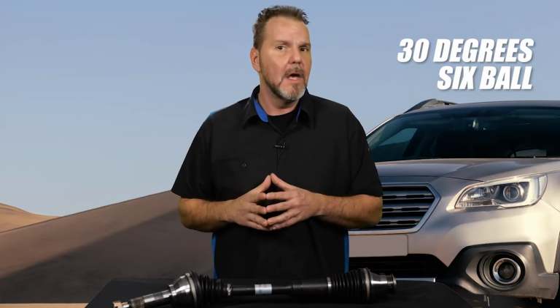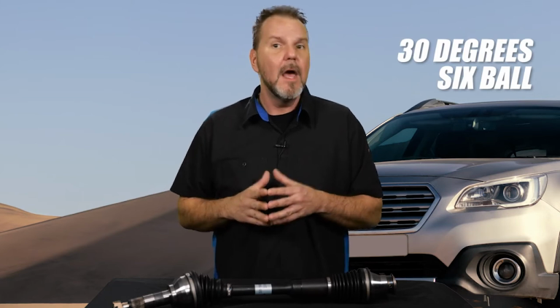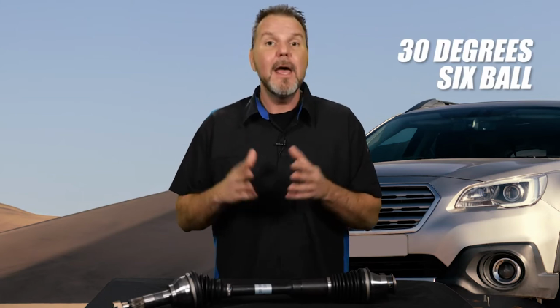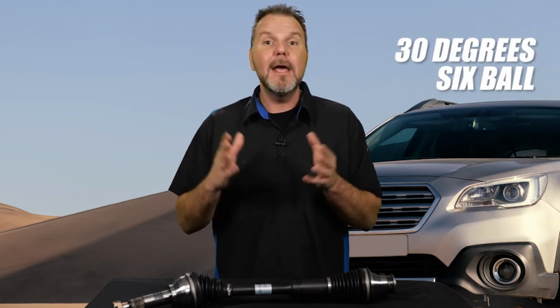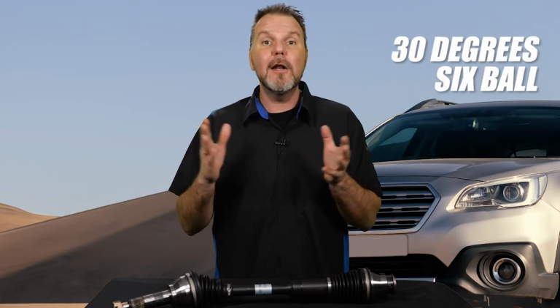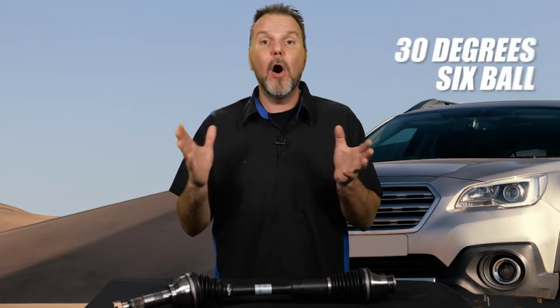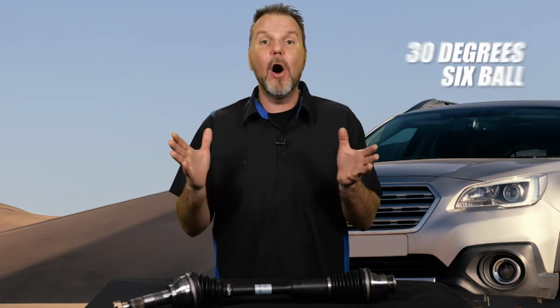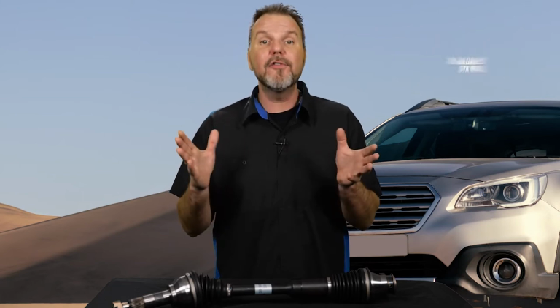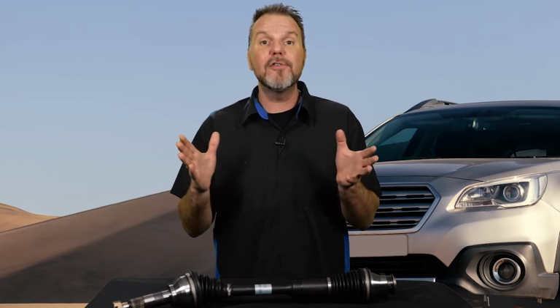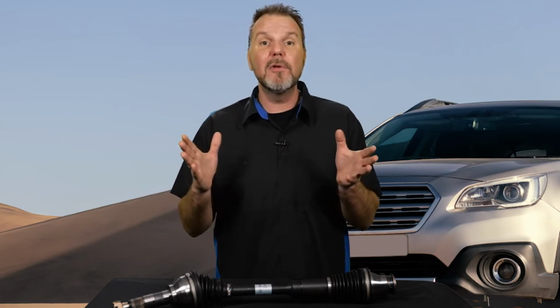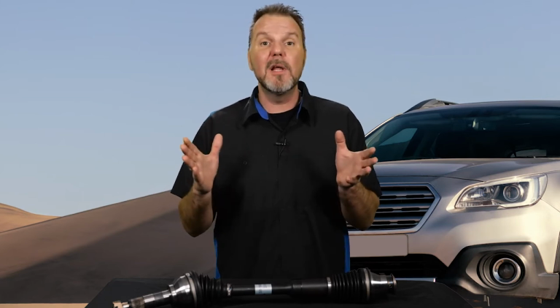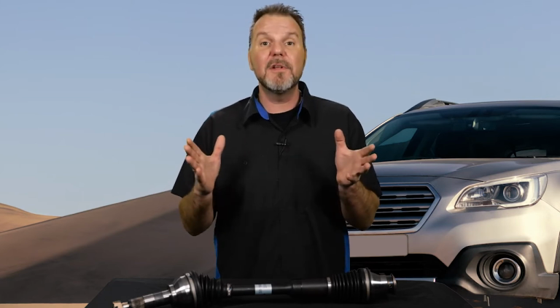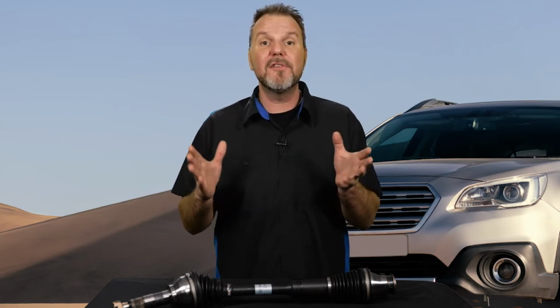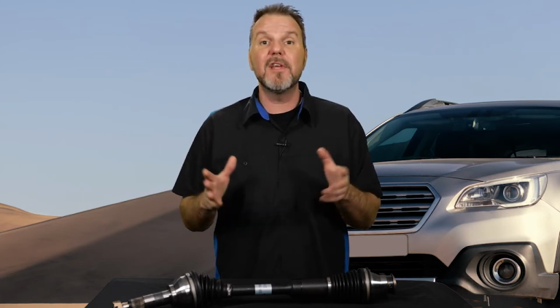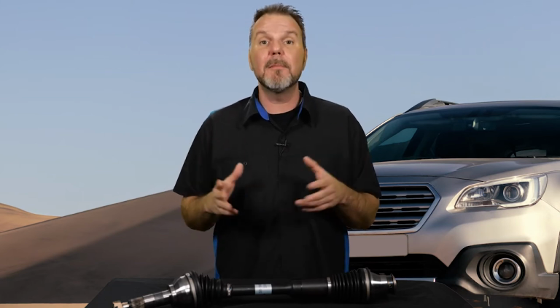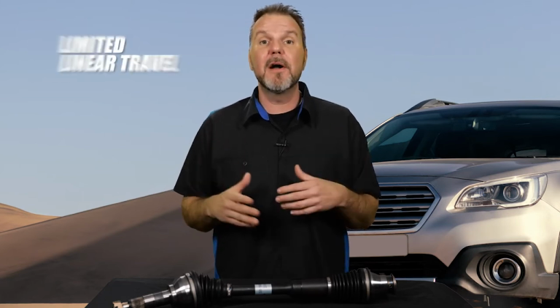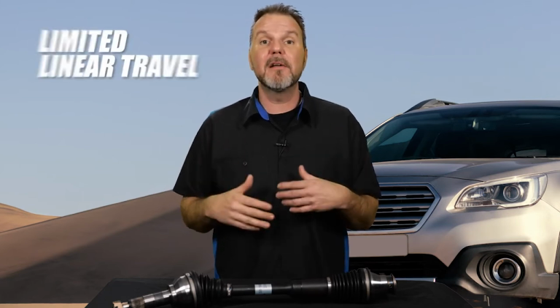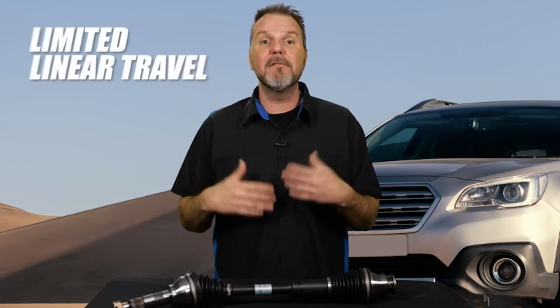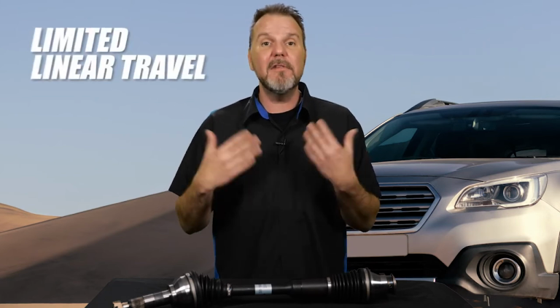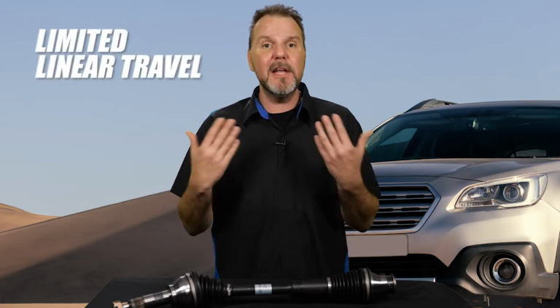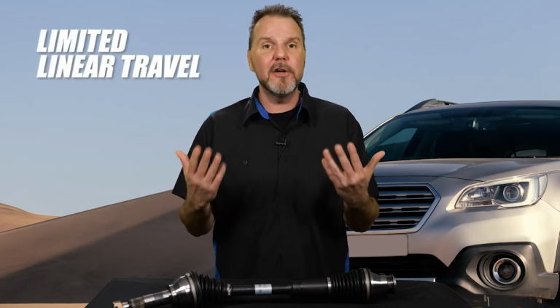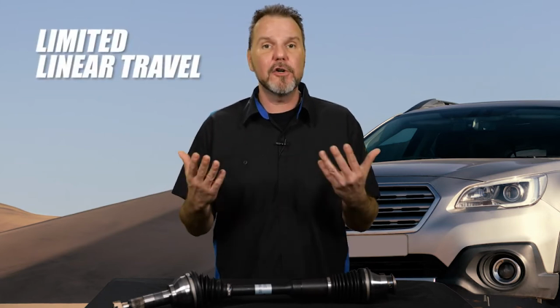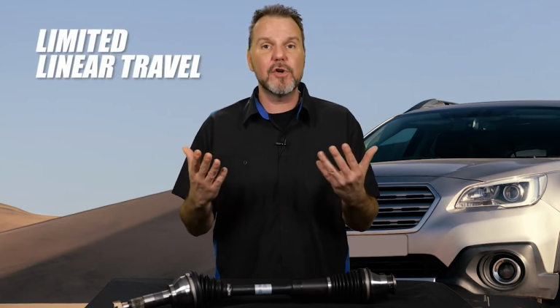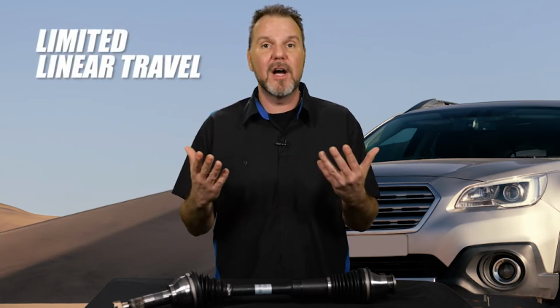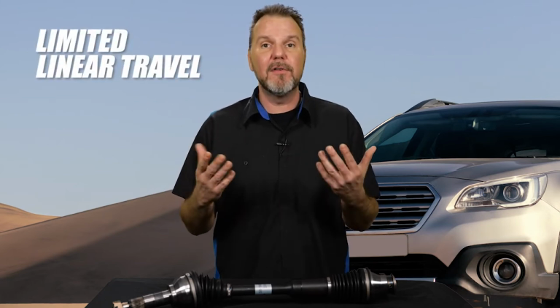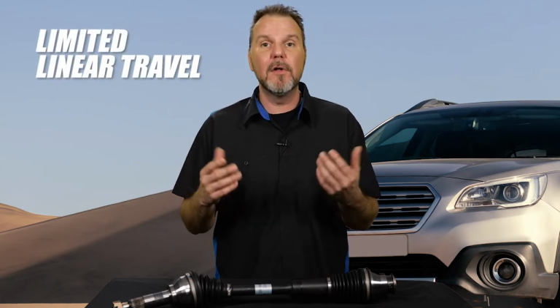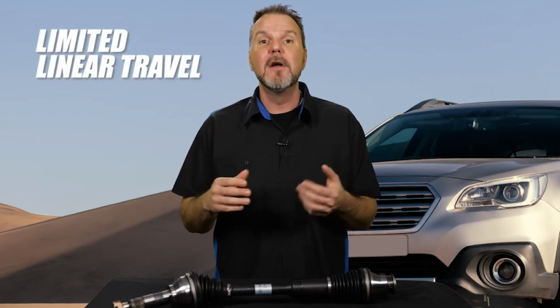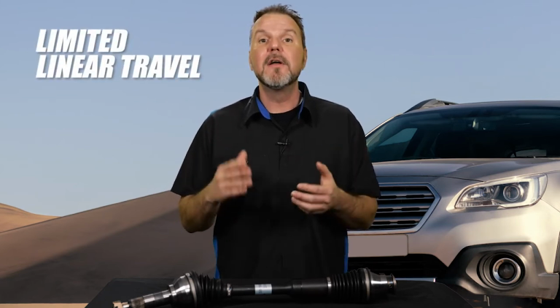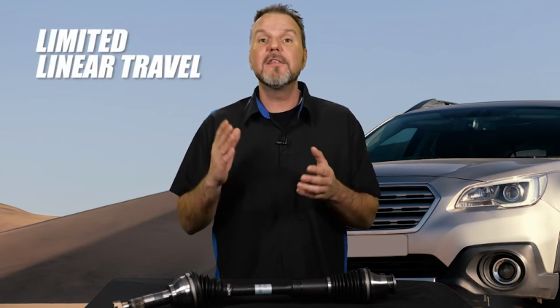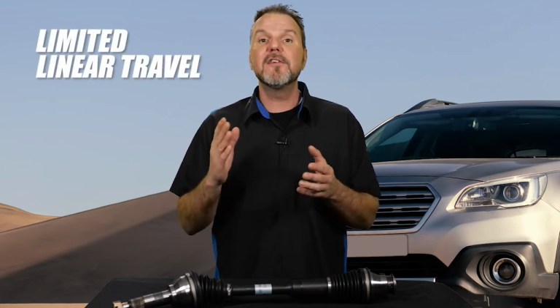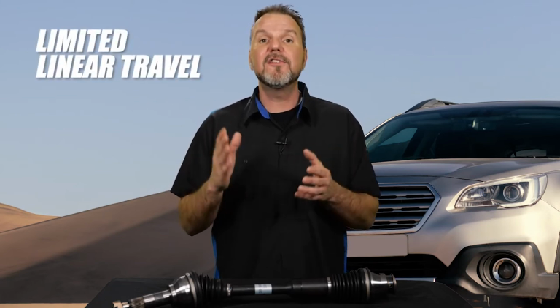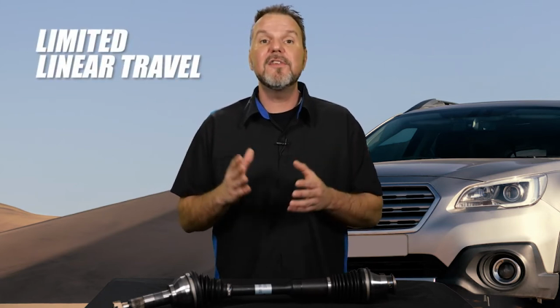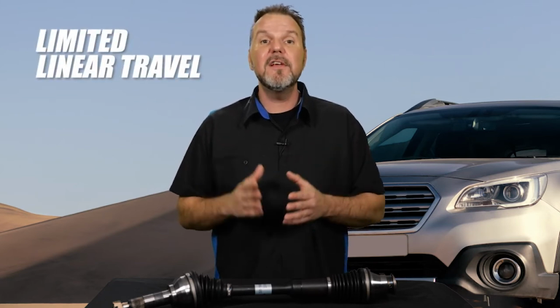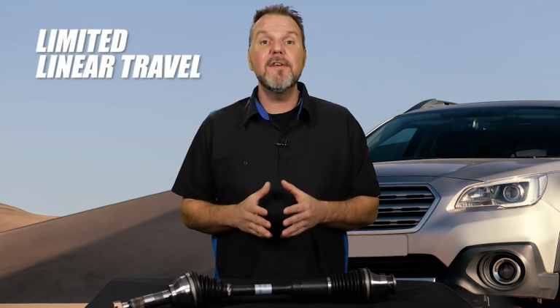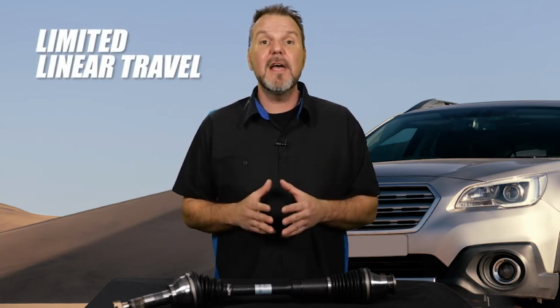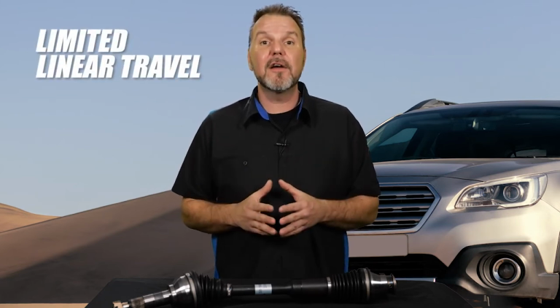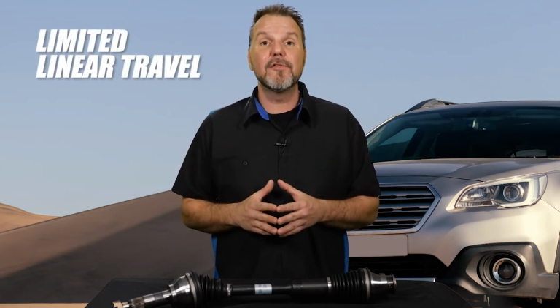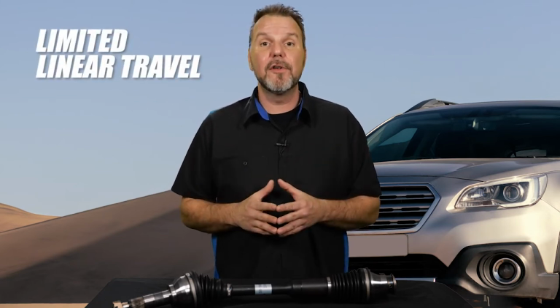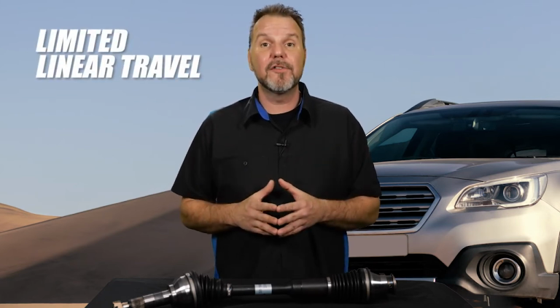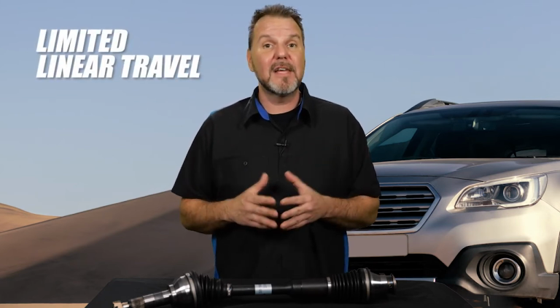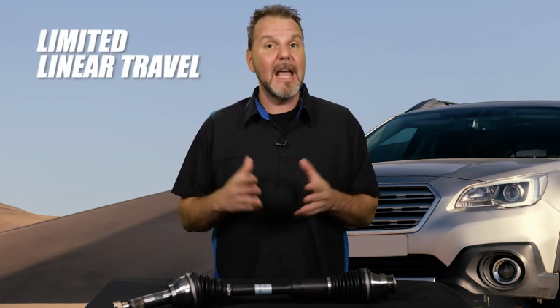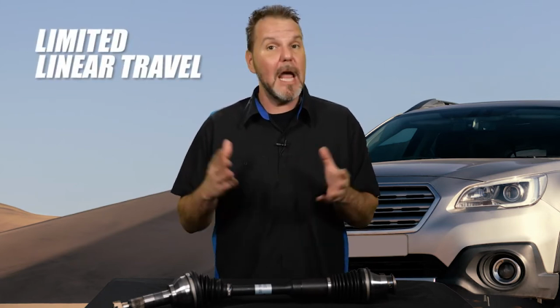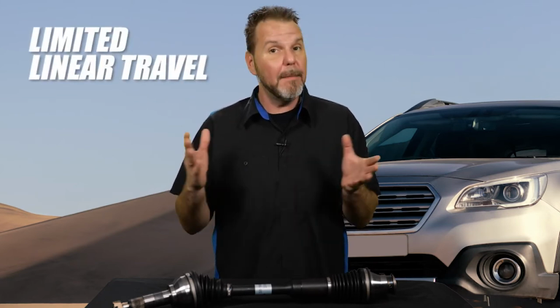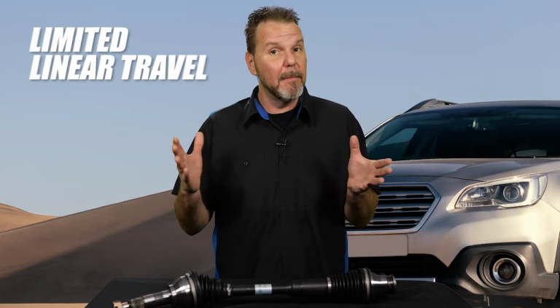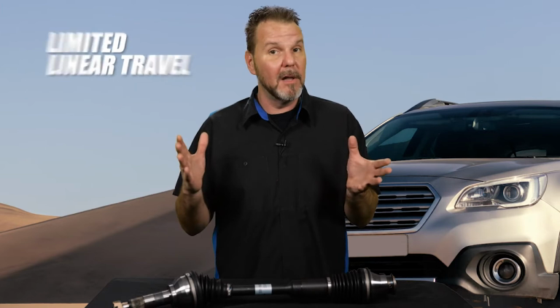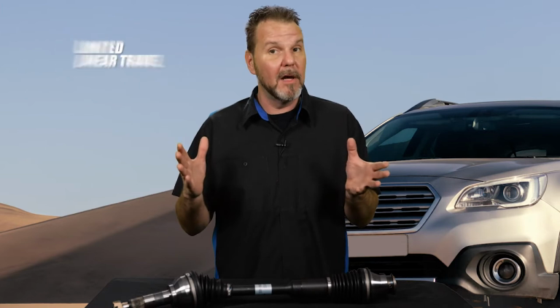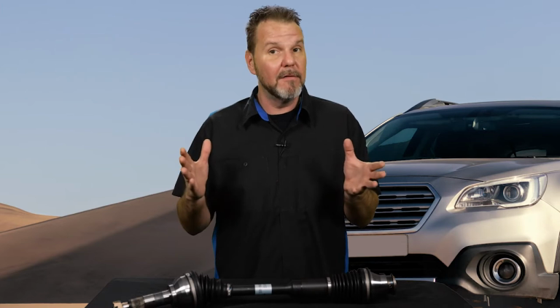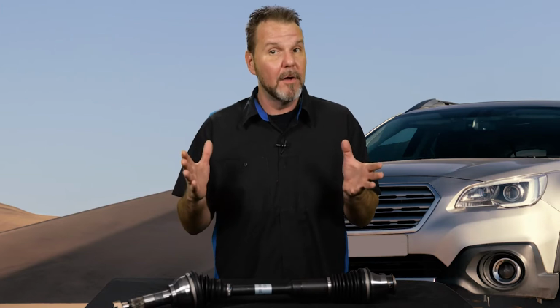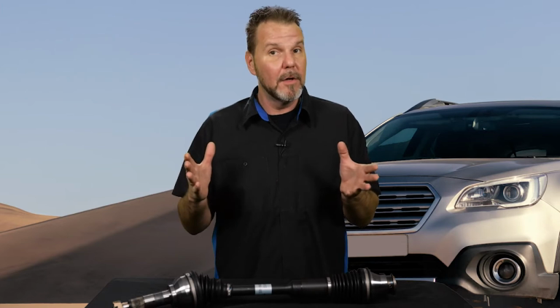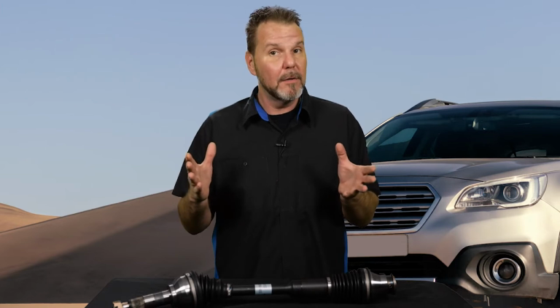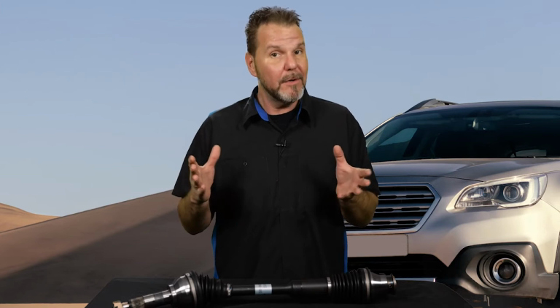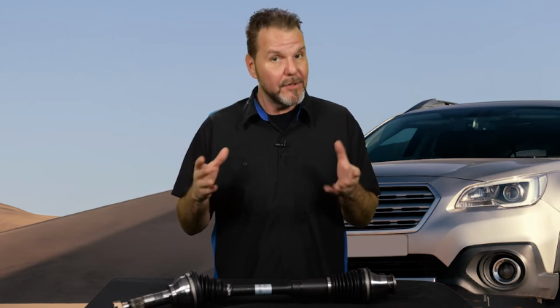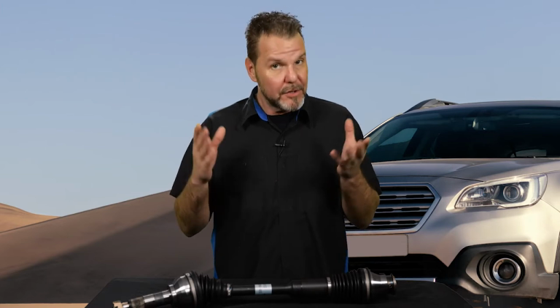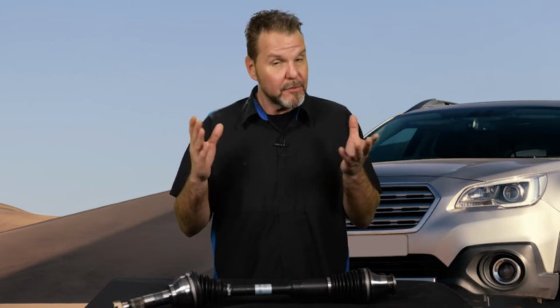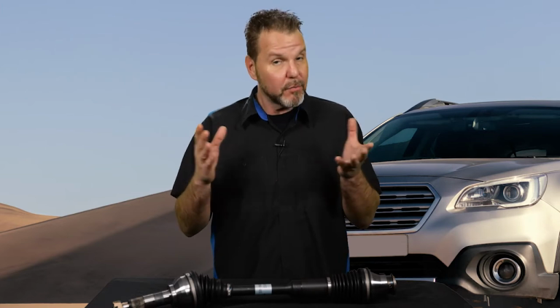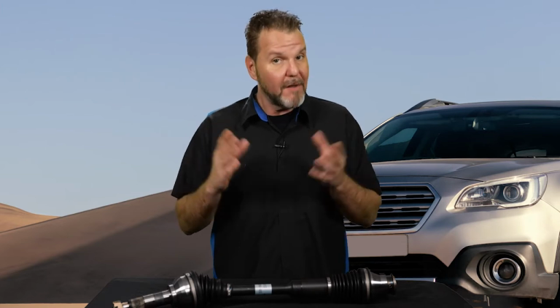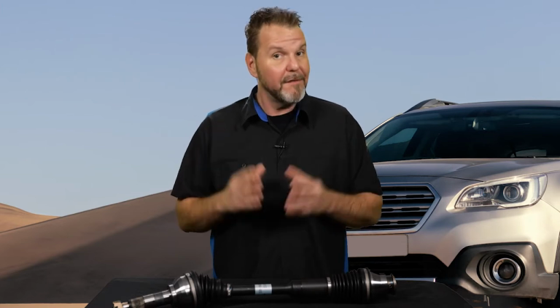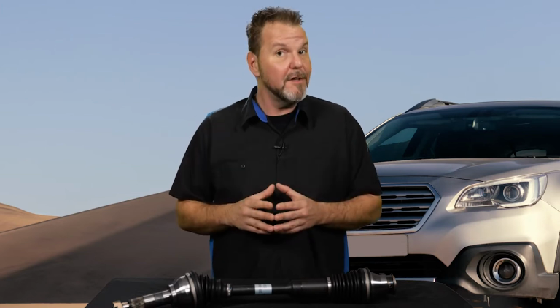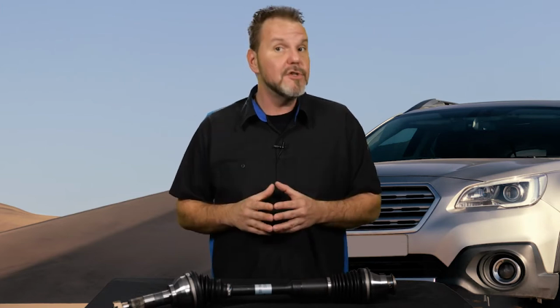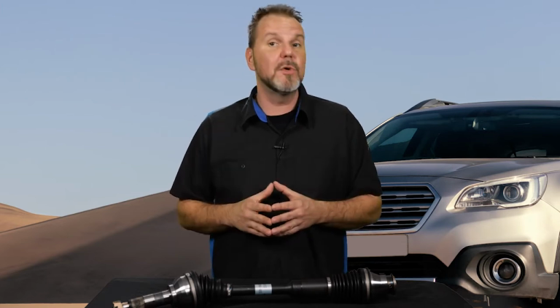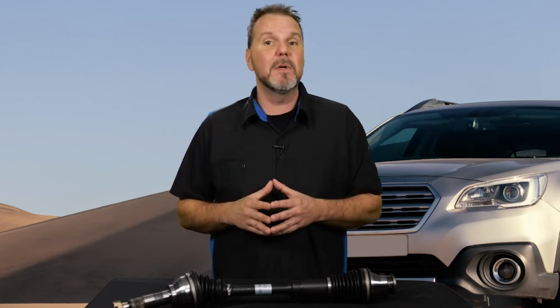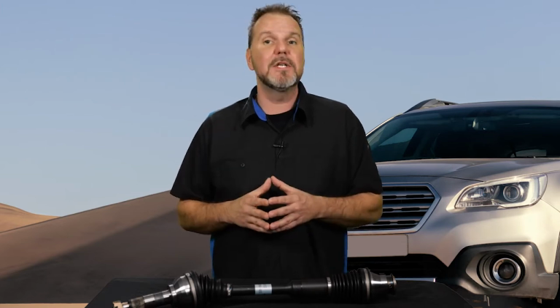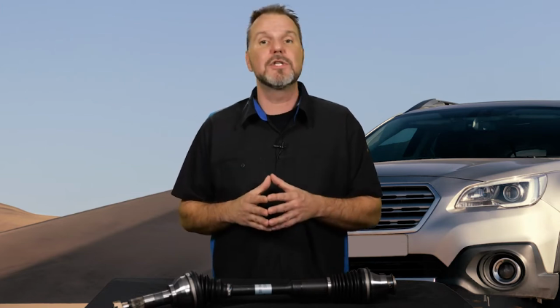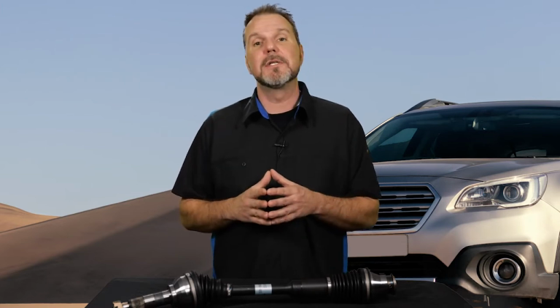It also limits the amount of linear travel the CV axle is capable of, which is roughly 2 inches.